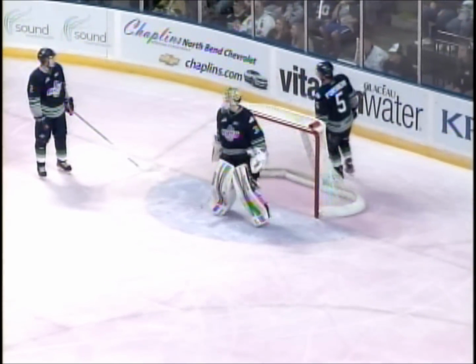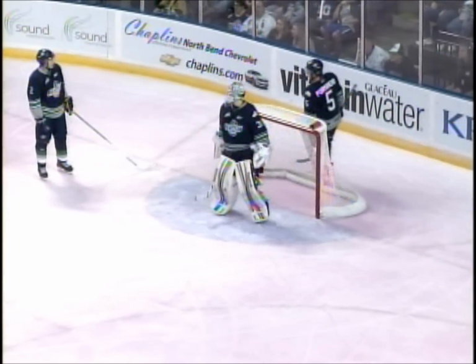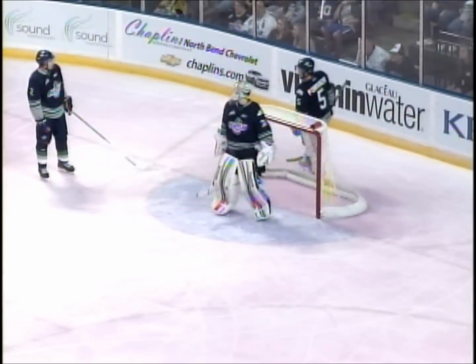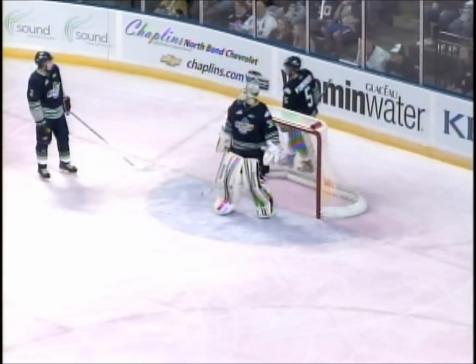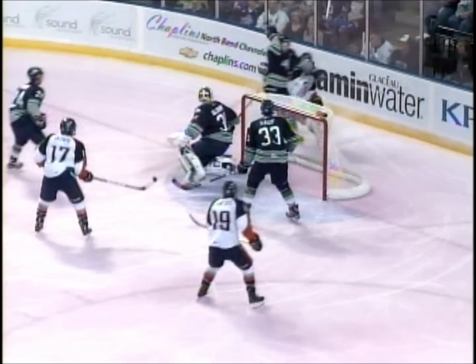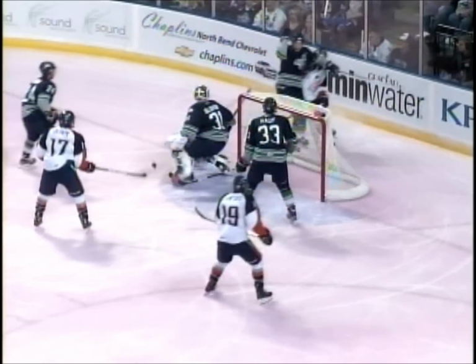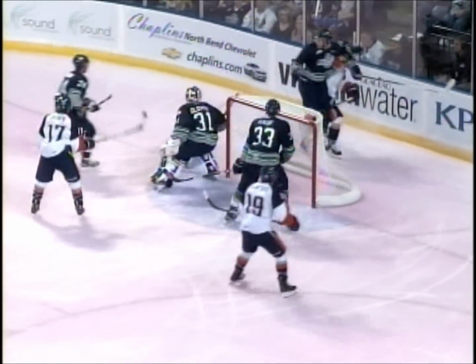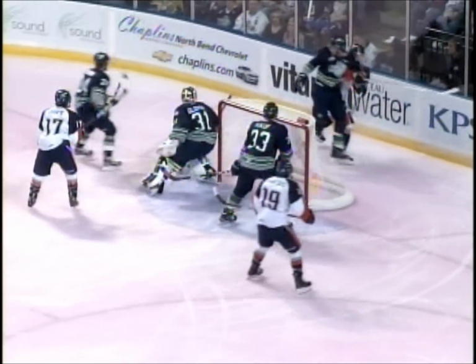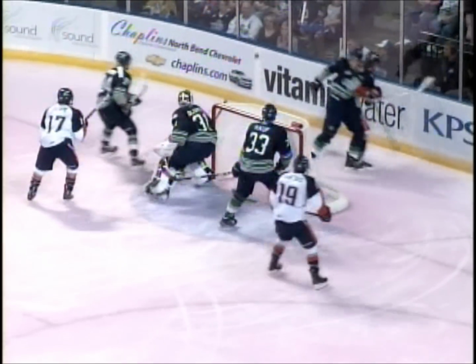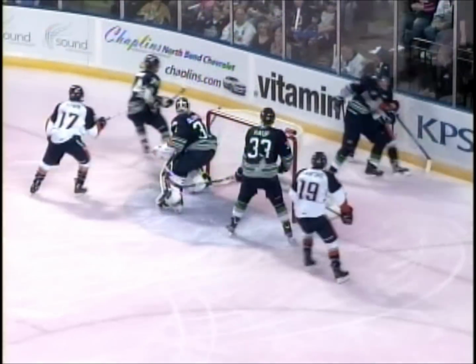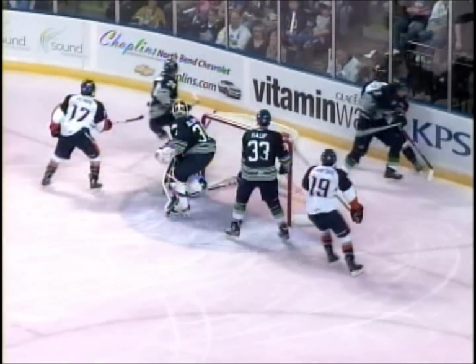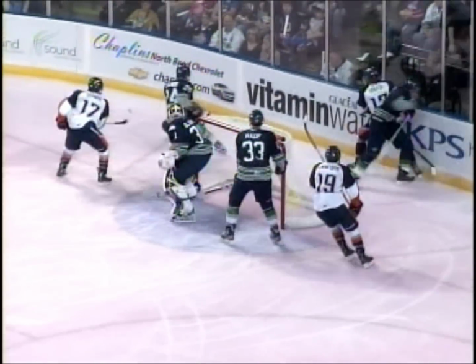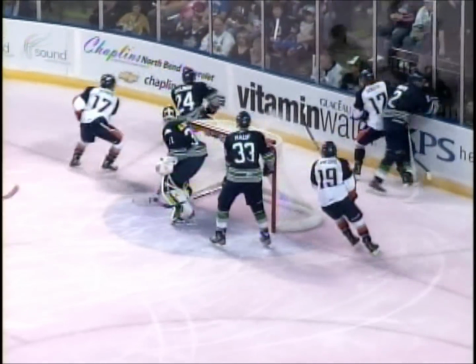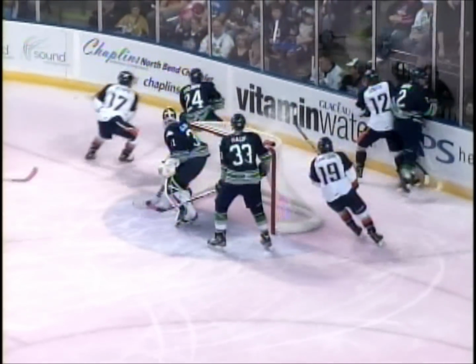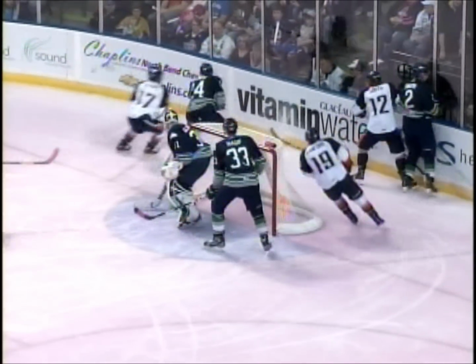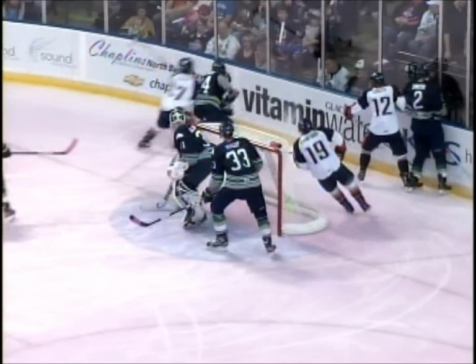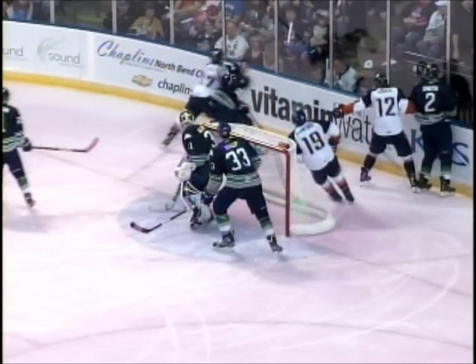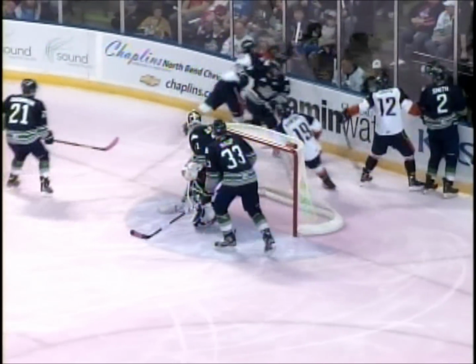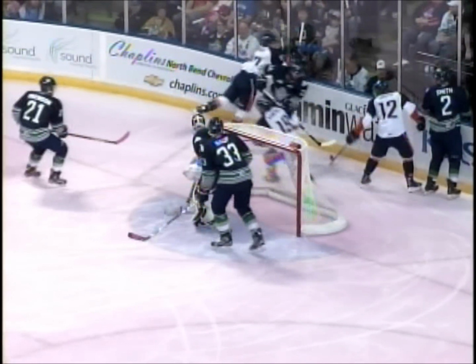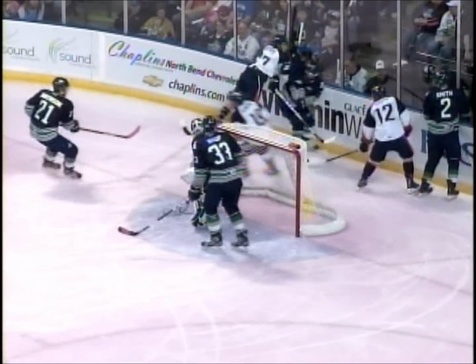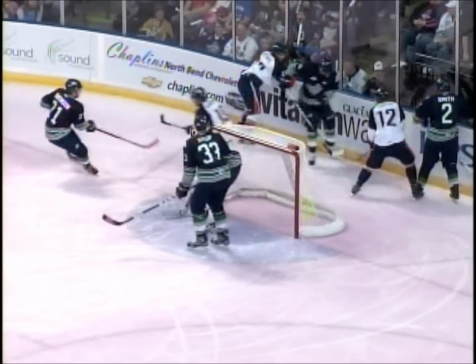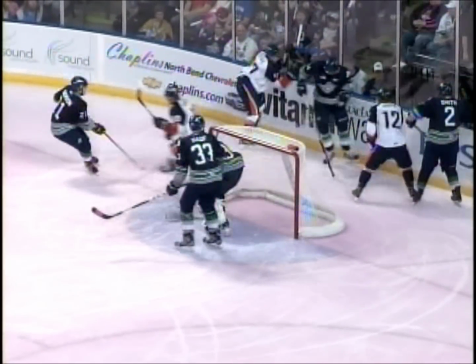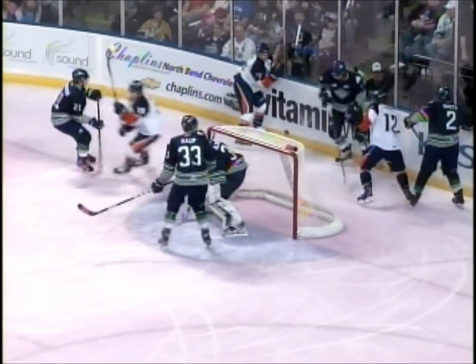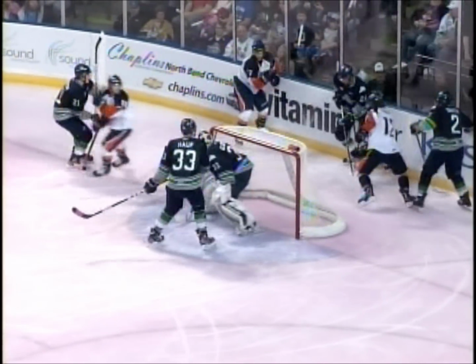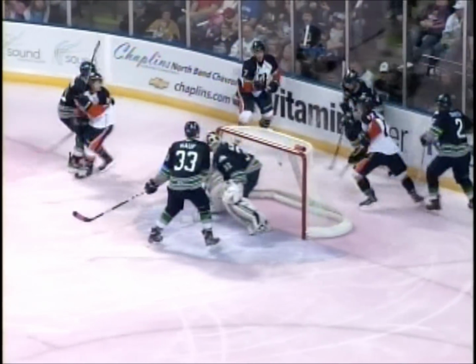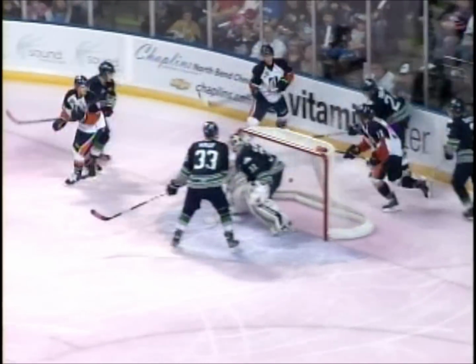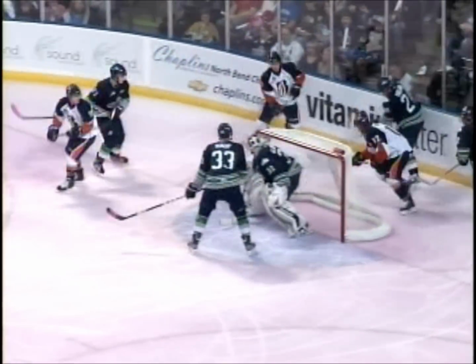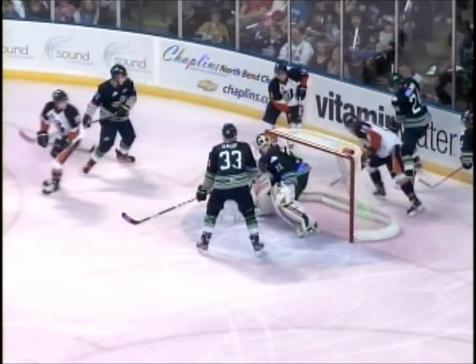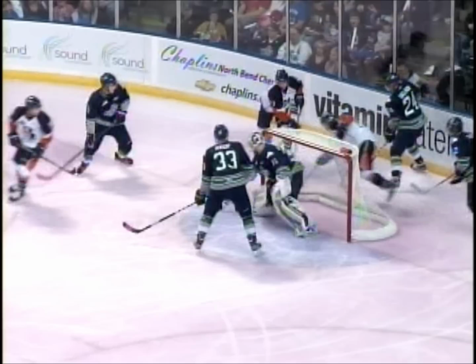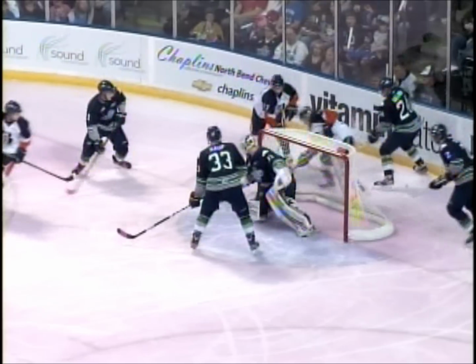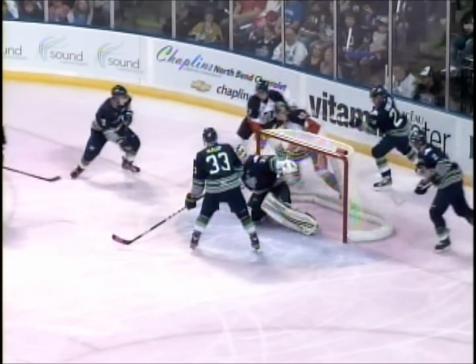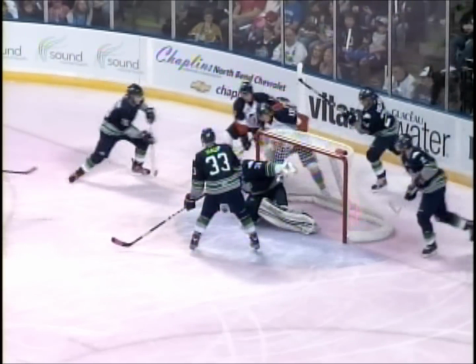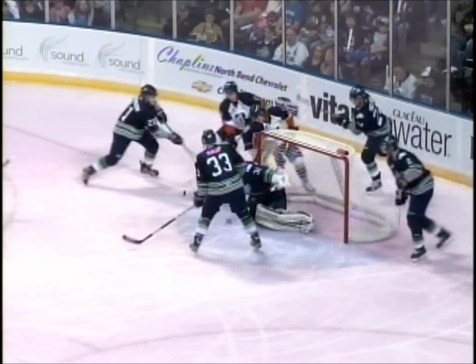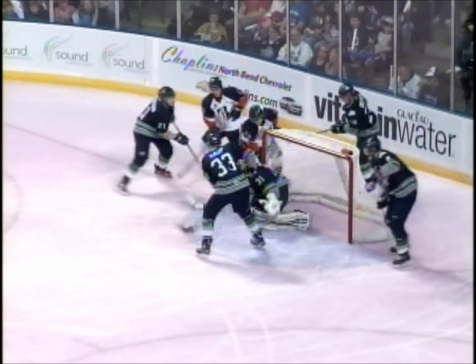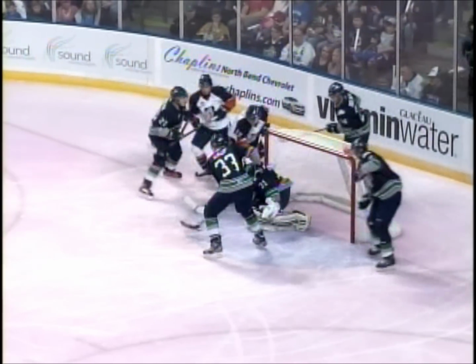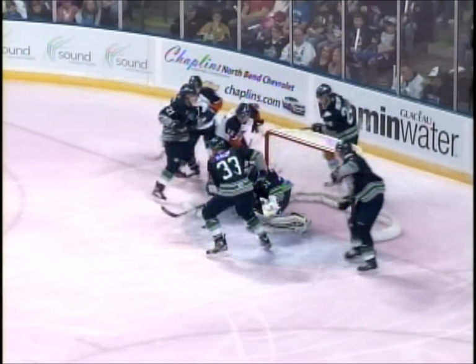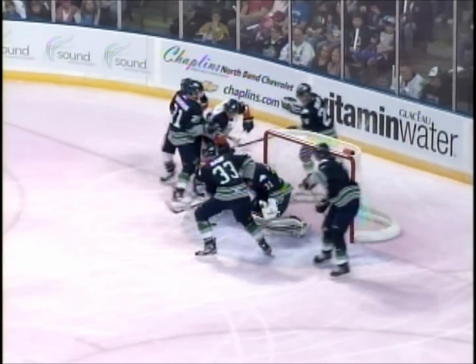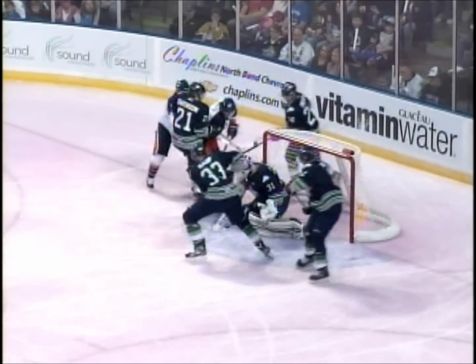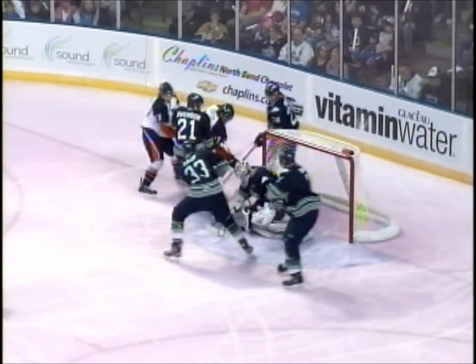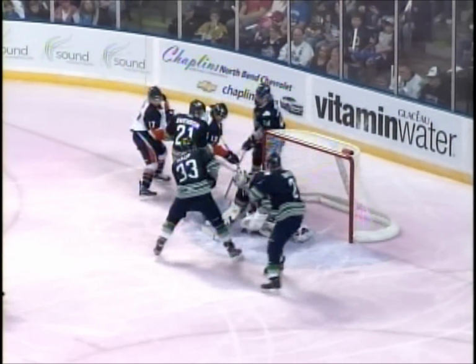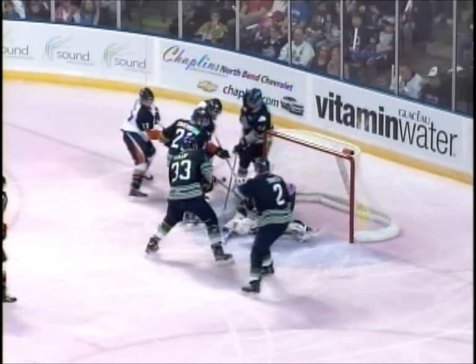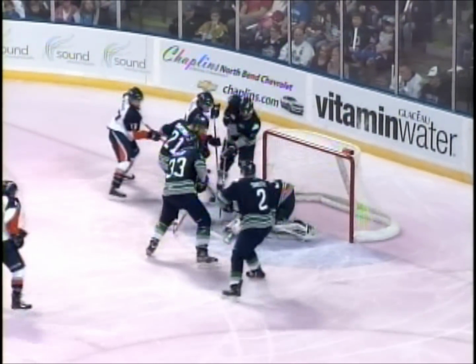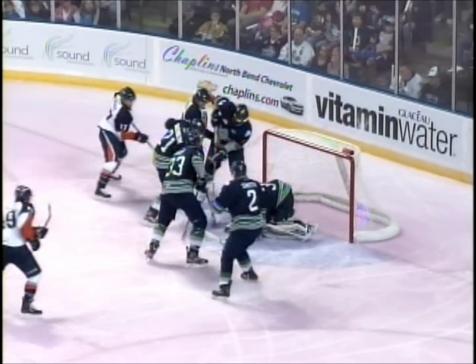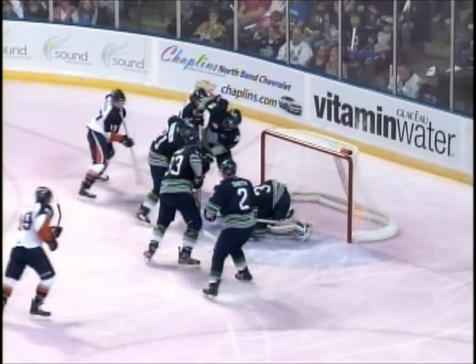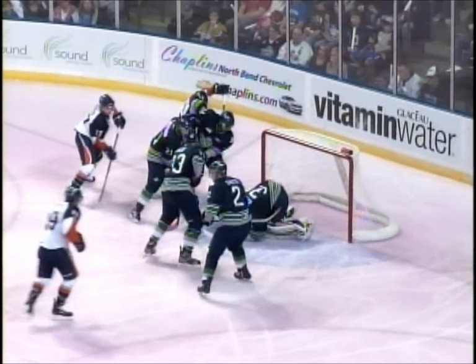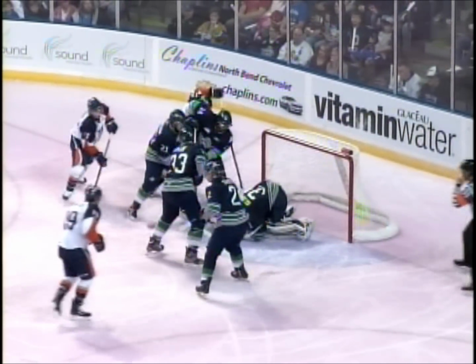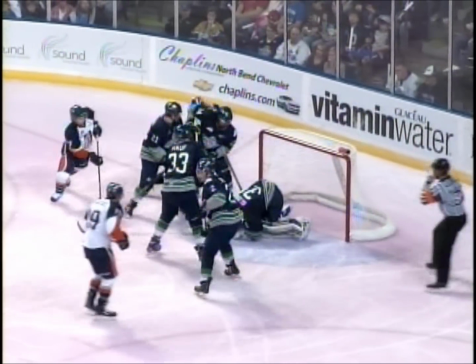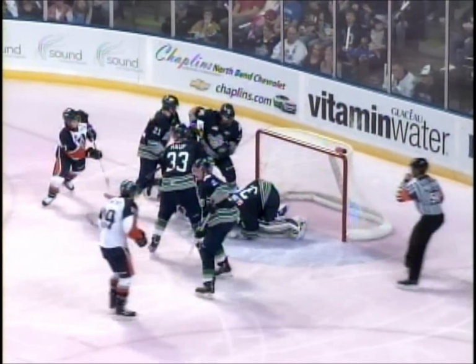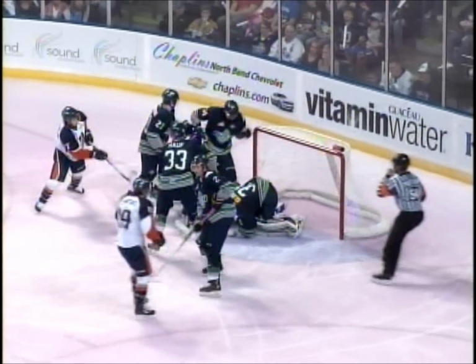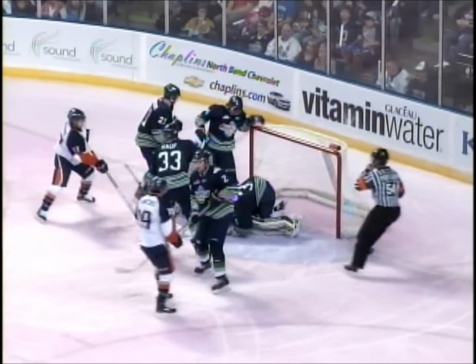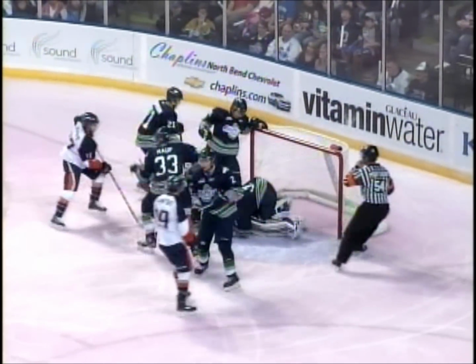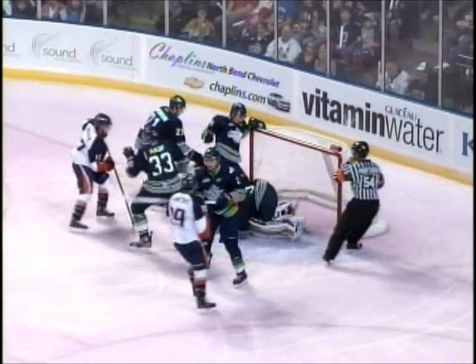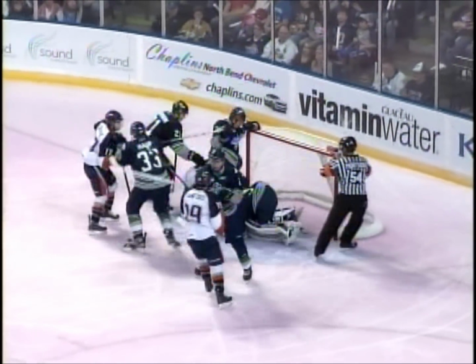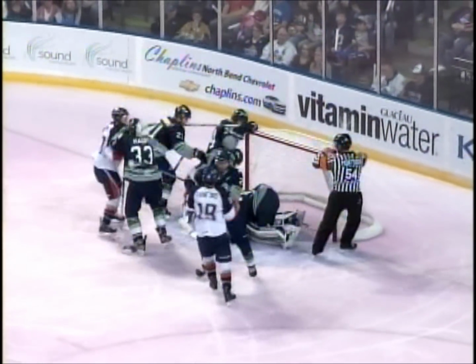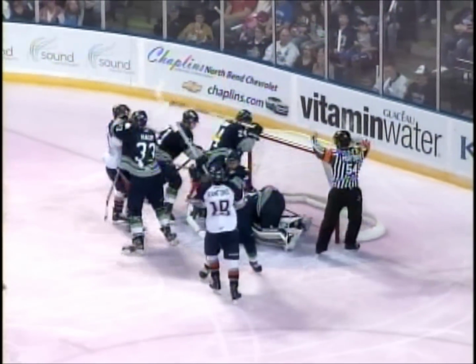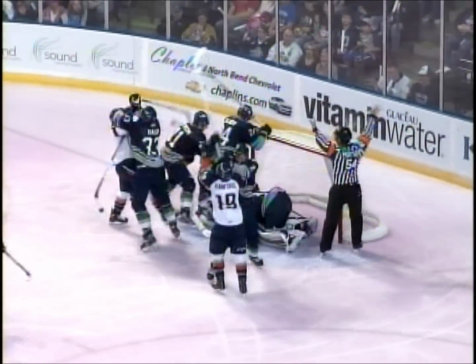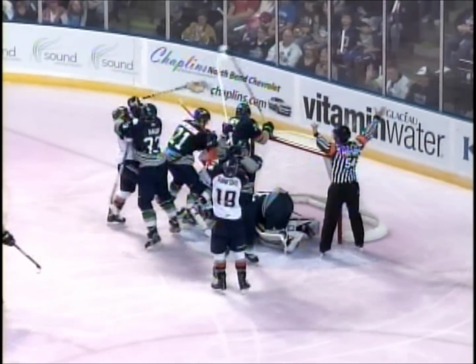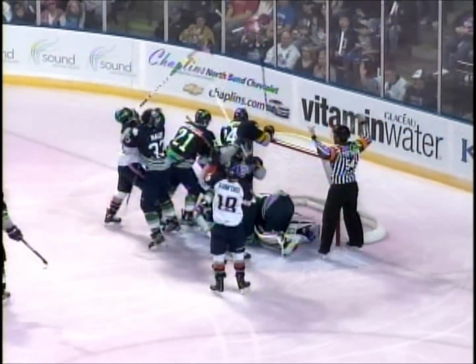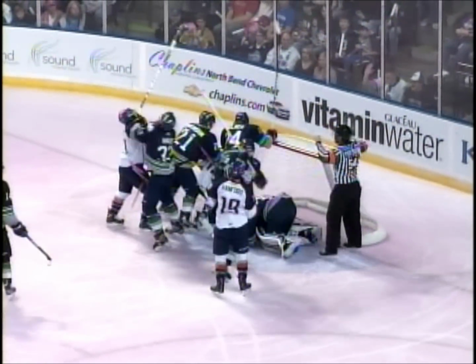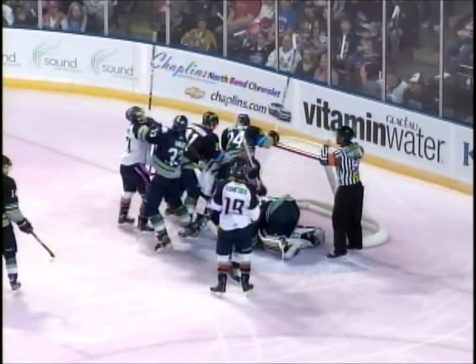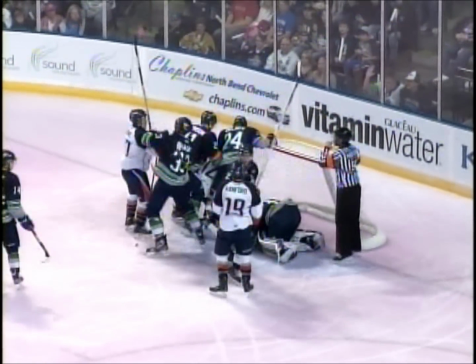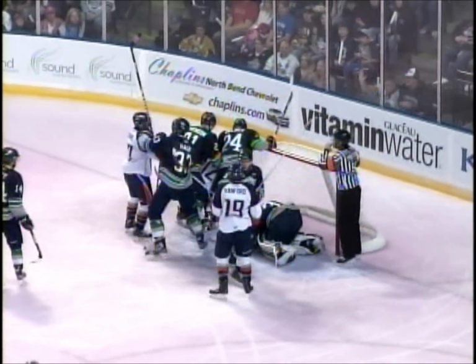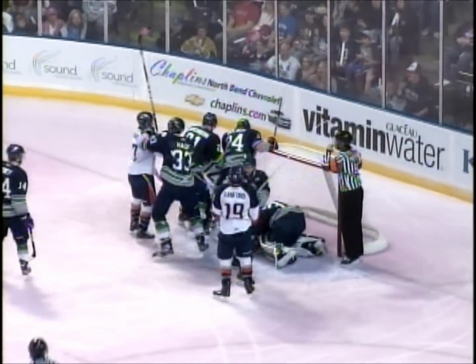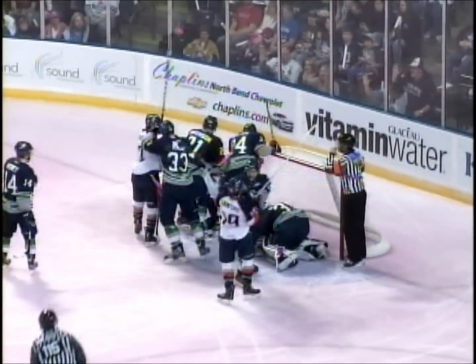An on-goal save is made by Glover on that shot off the stick of Chase Soto, back in front of the T-Bird net. Glover will smother the puck.